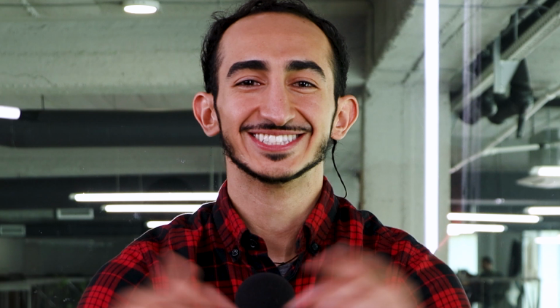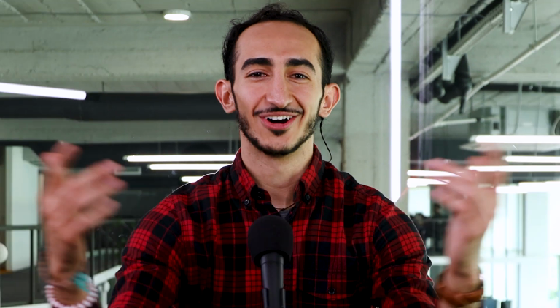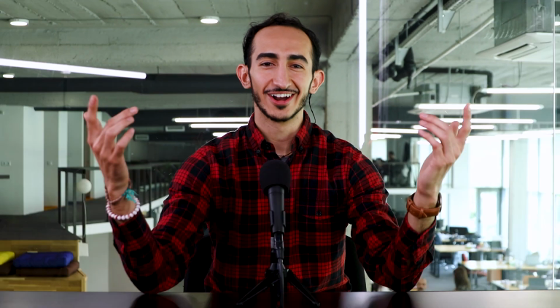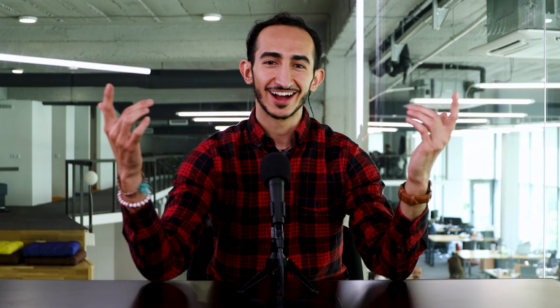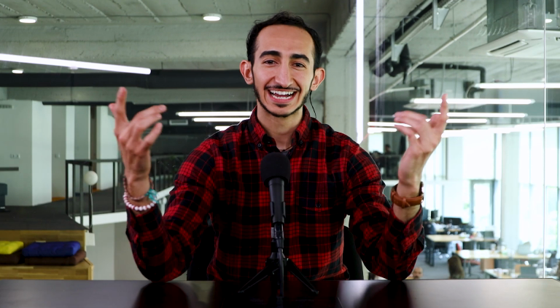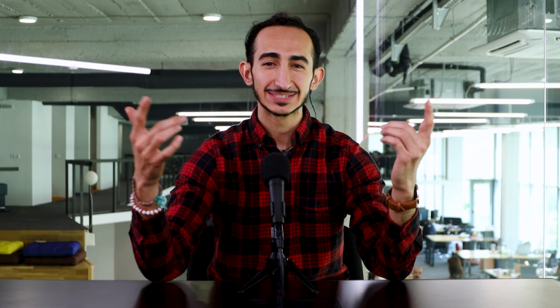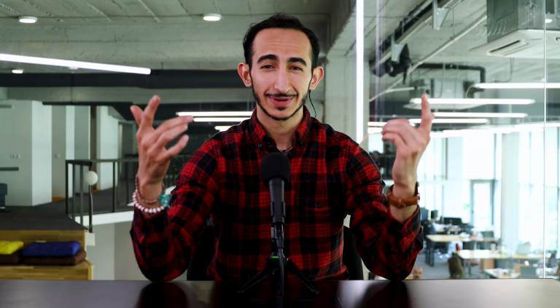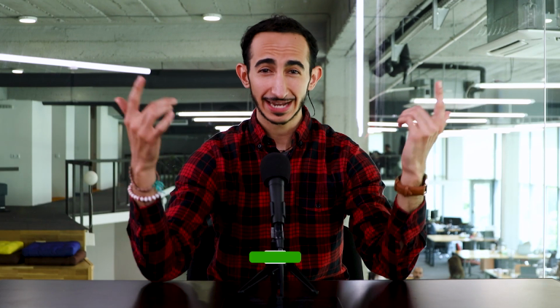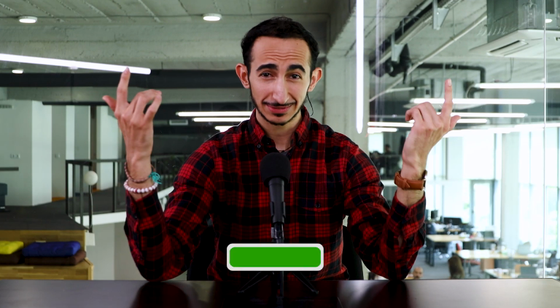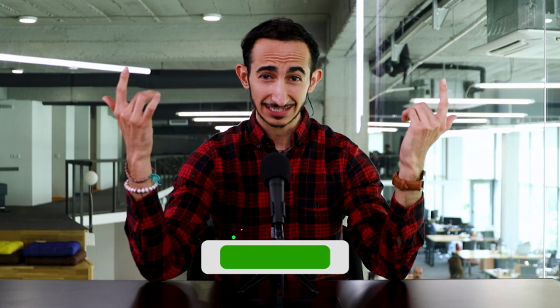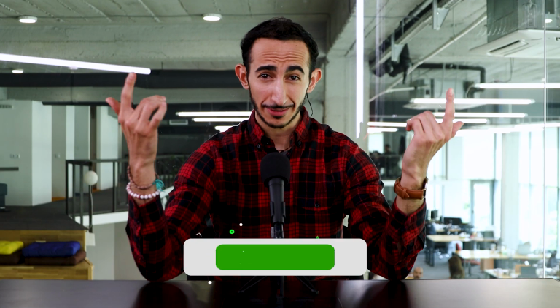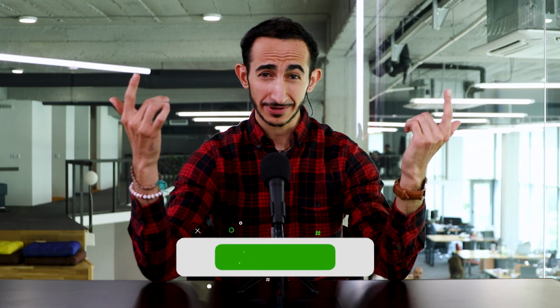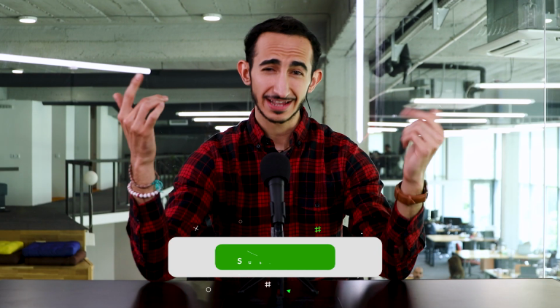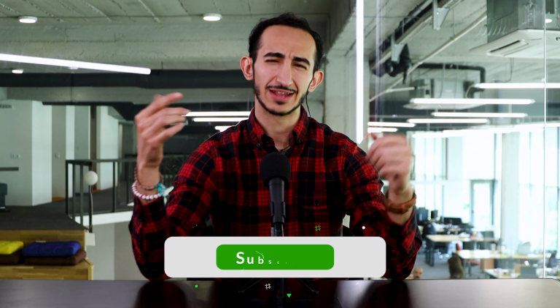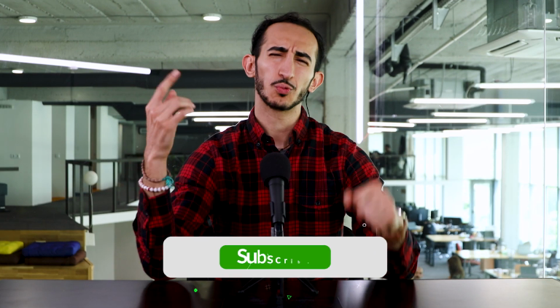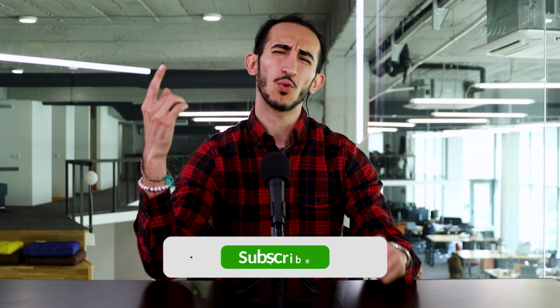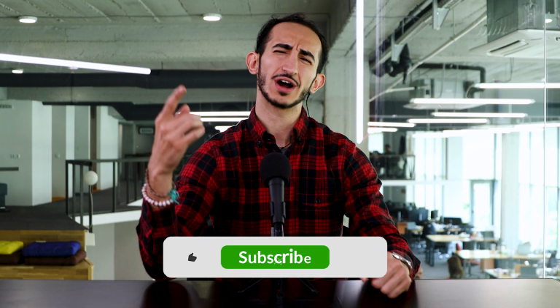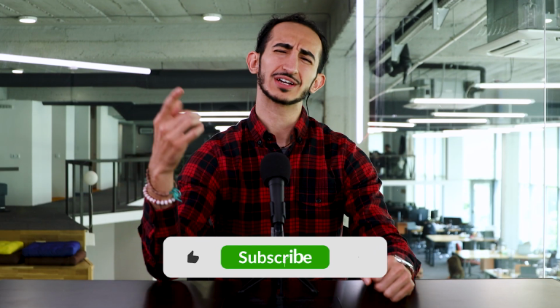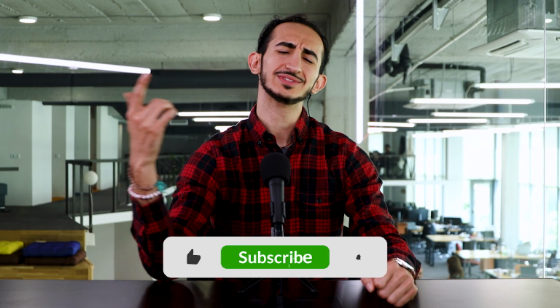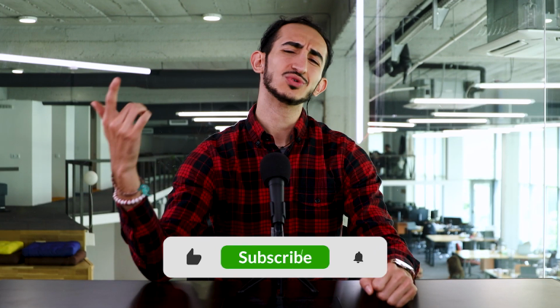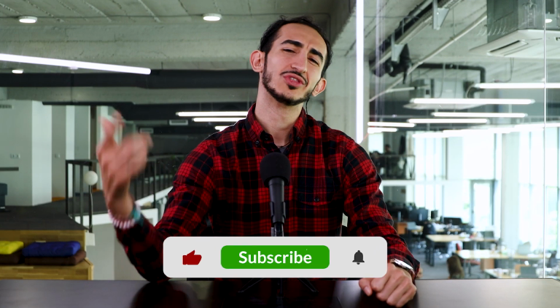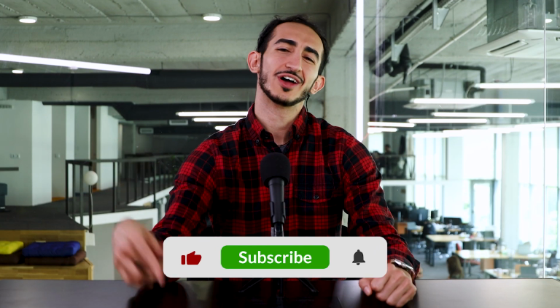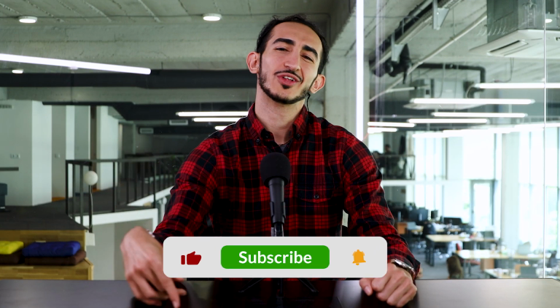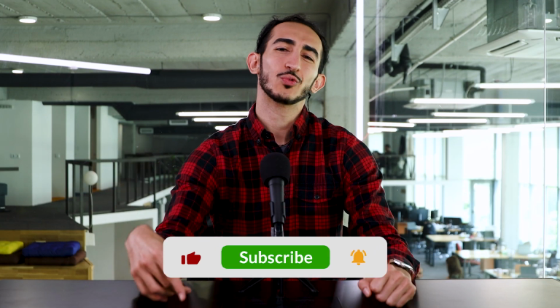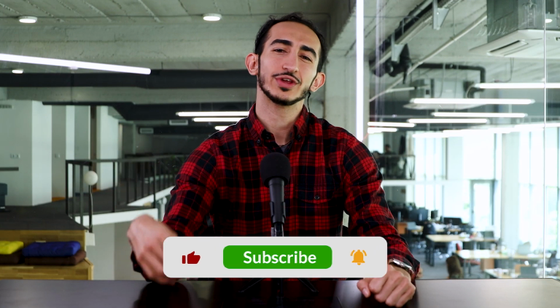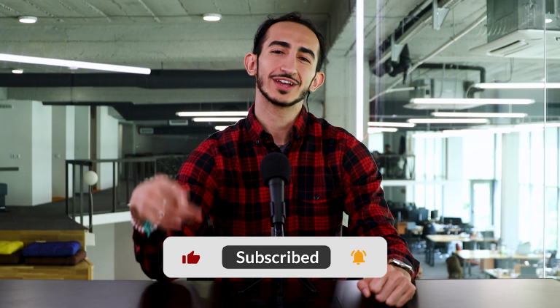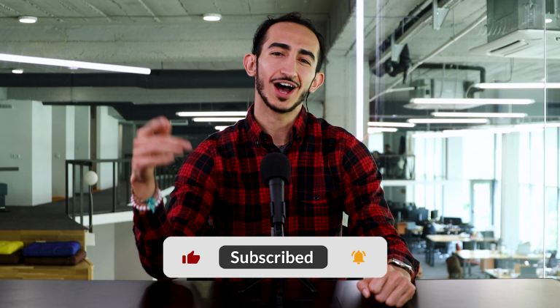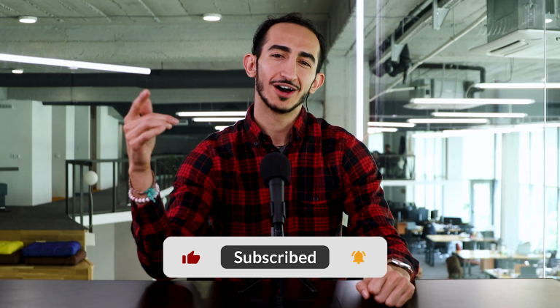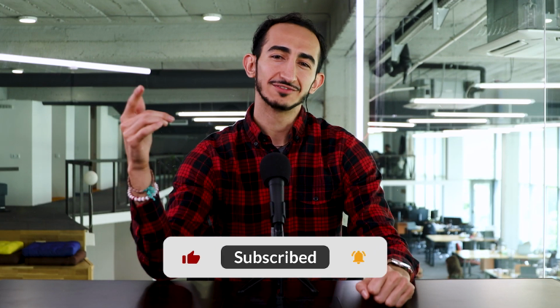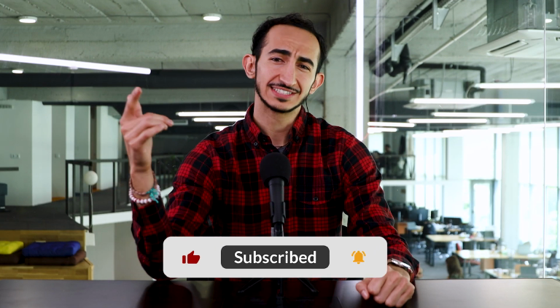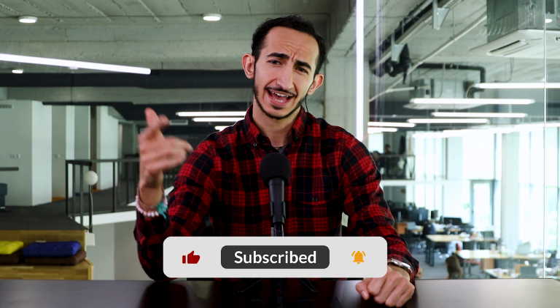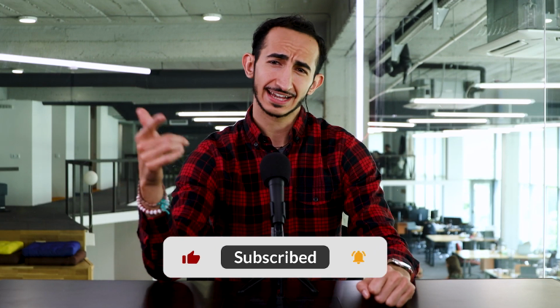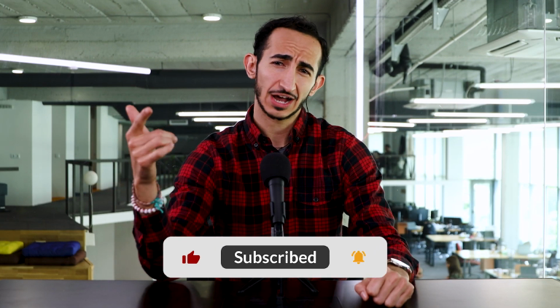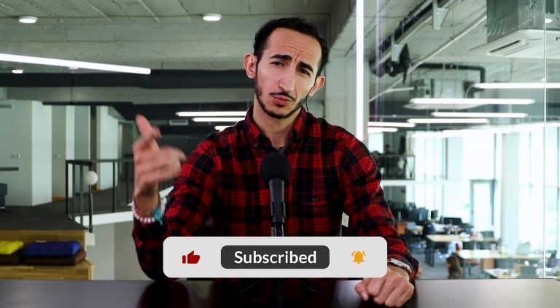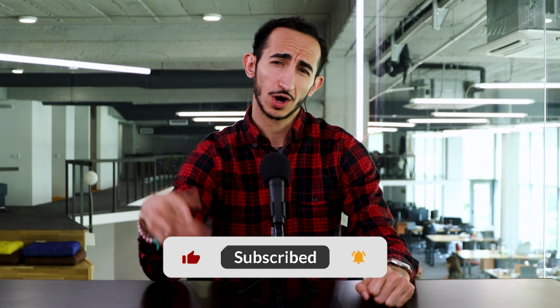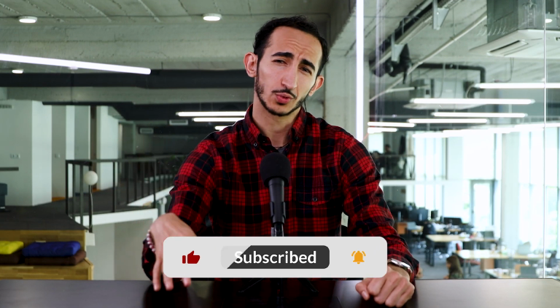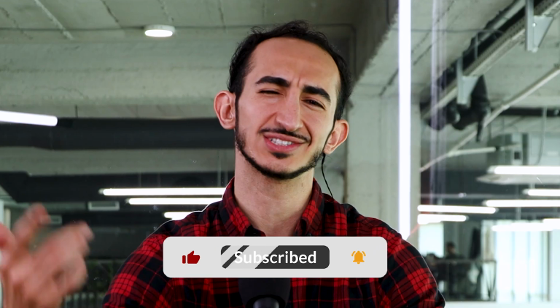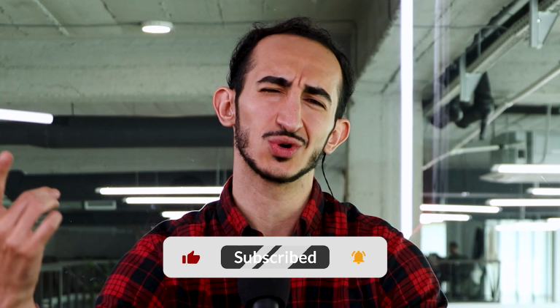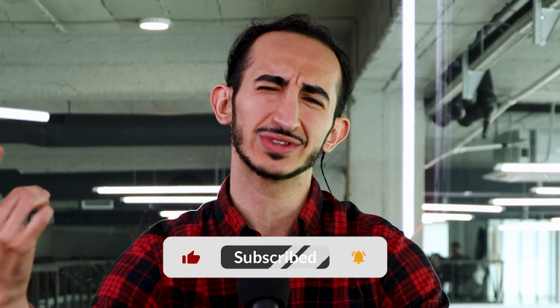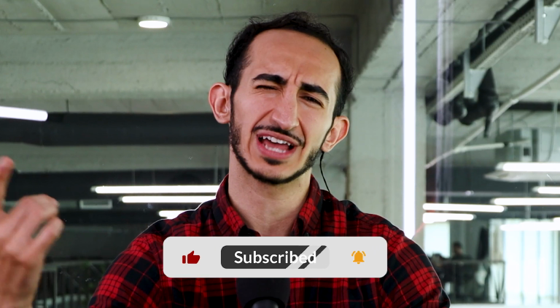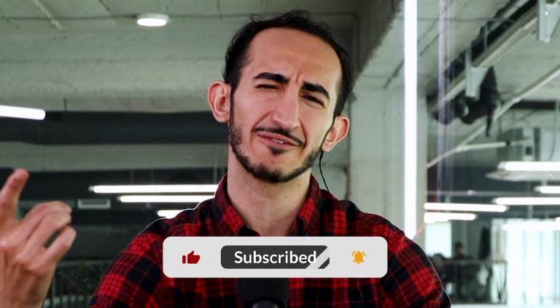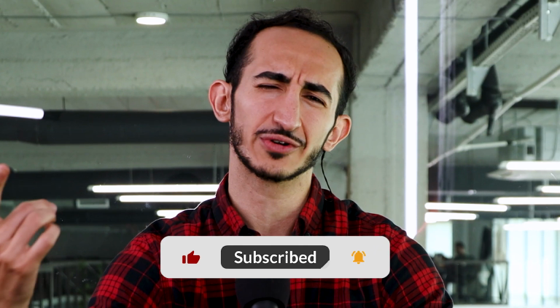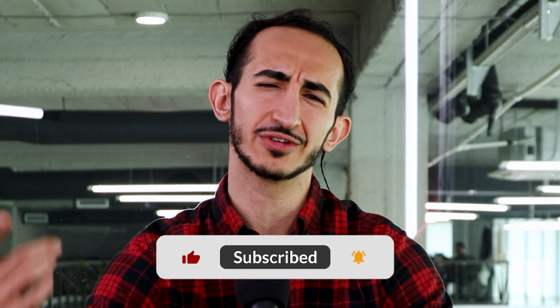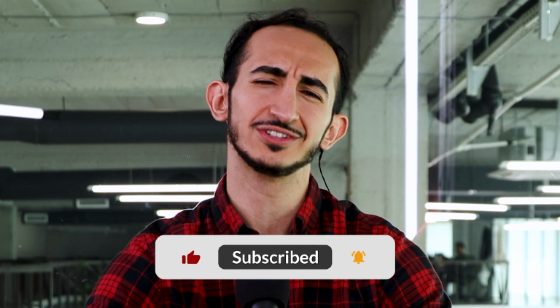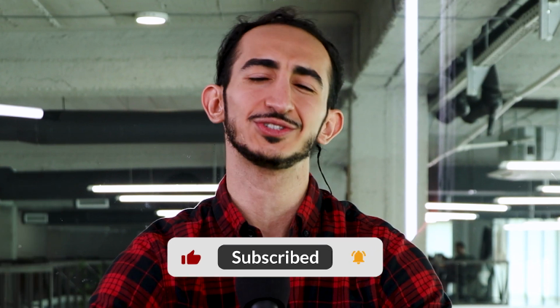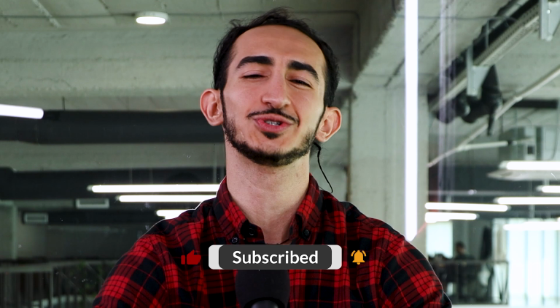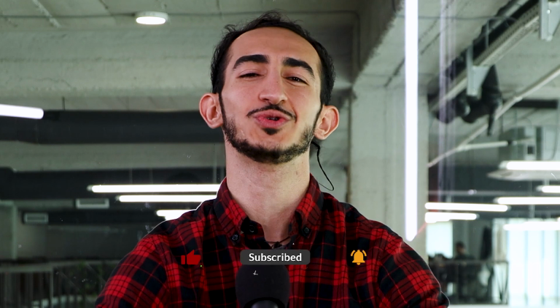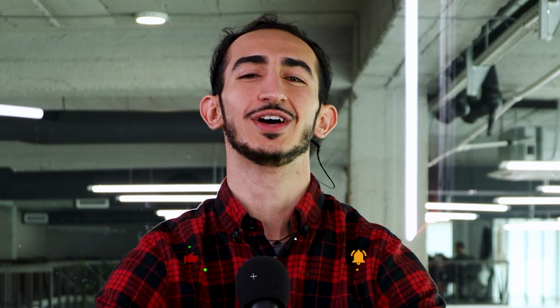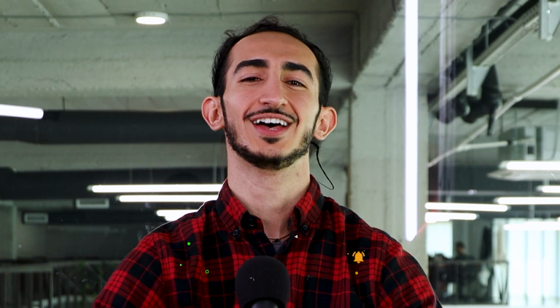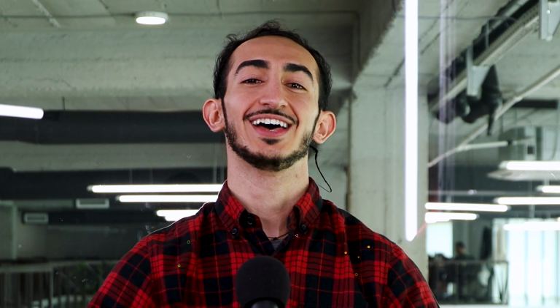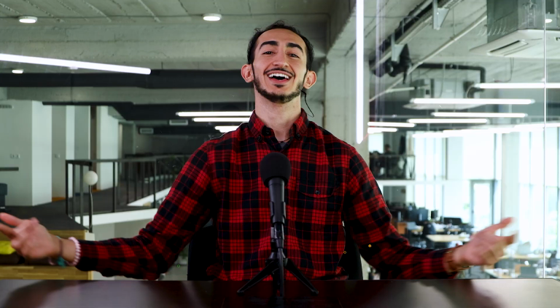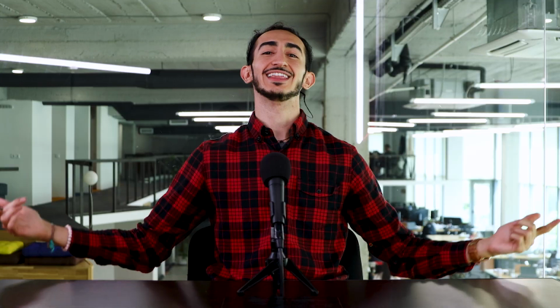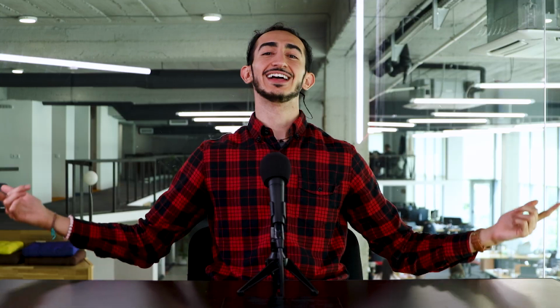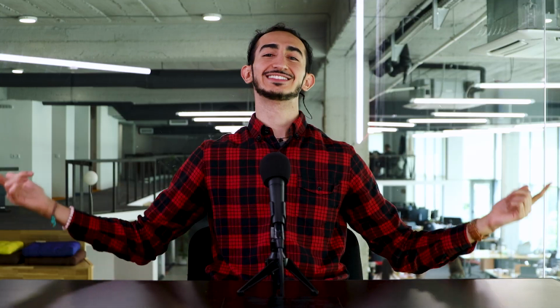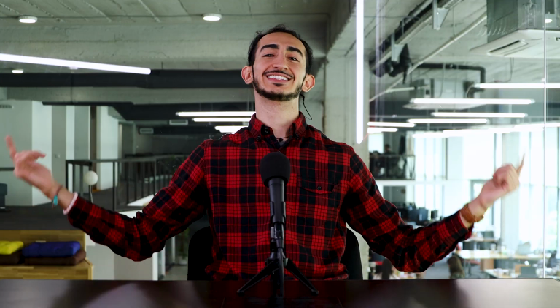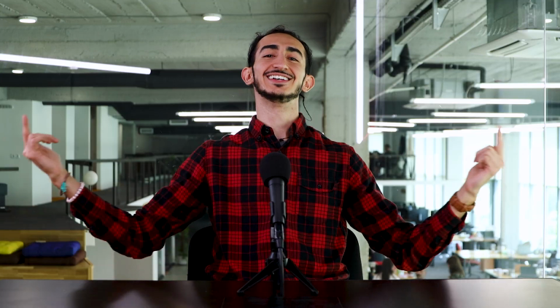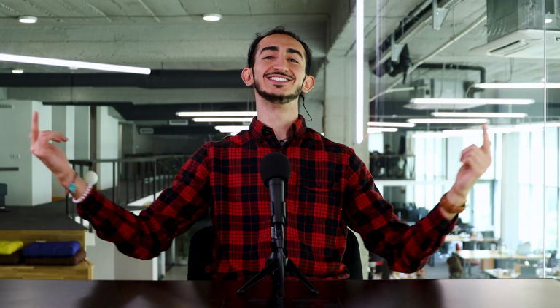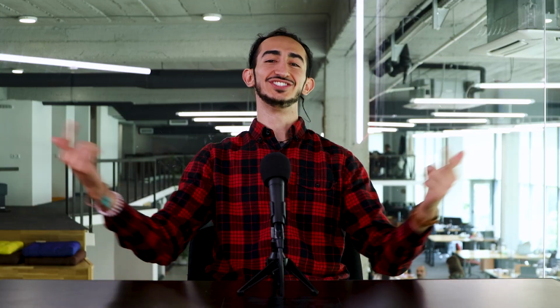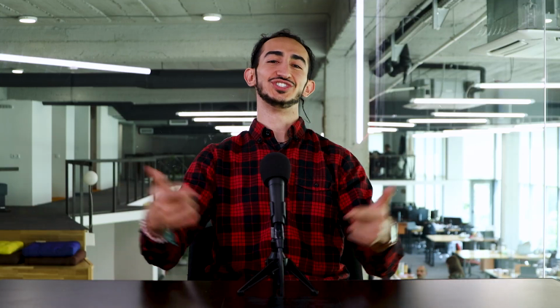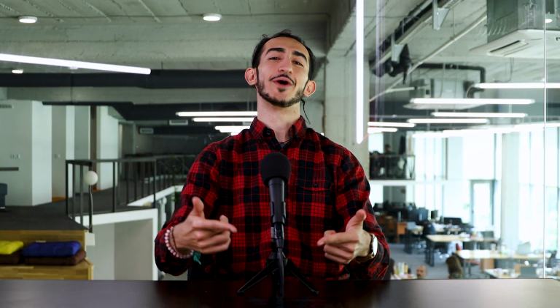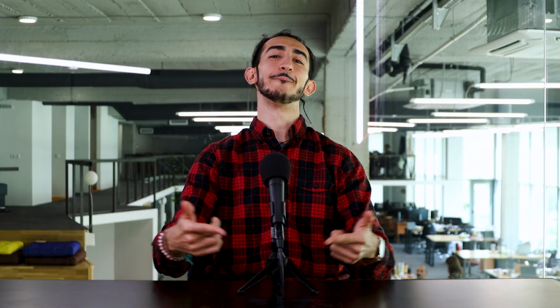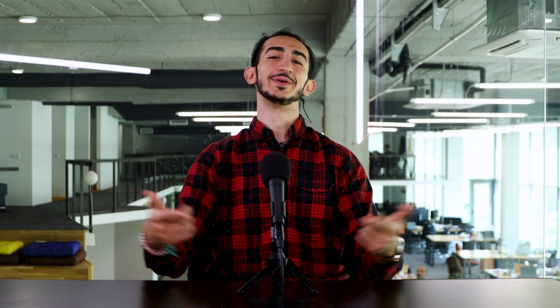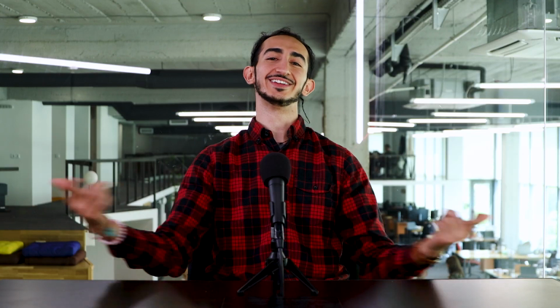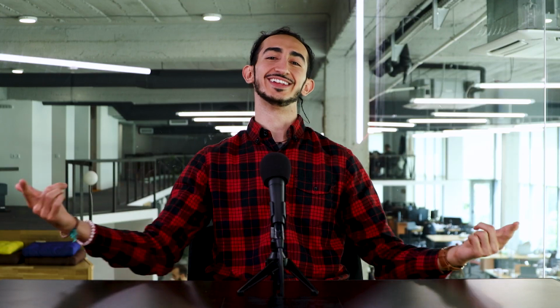What's going on, guys? My name is Gabriel and welcome to another week of Tech I Want. So without further ado, let's jump in.